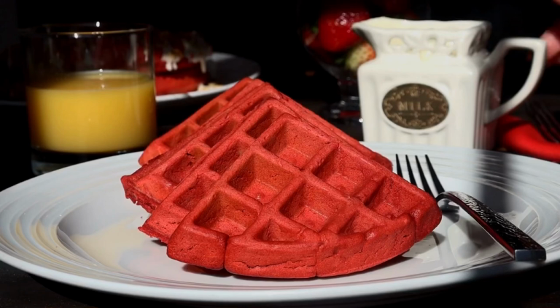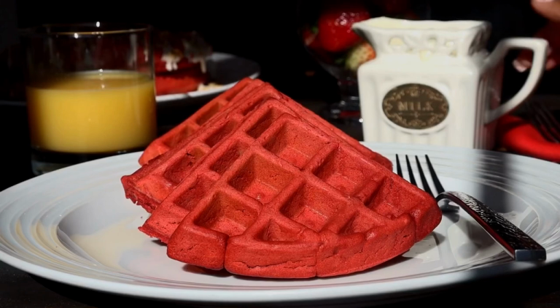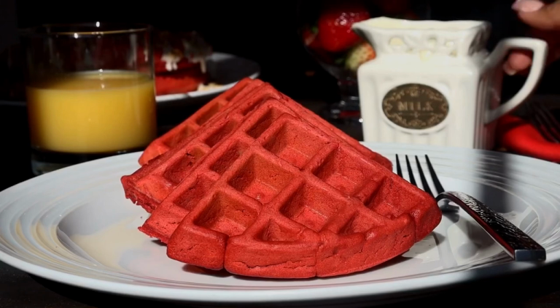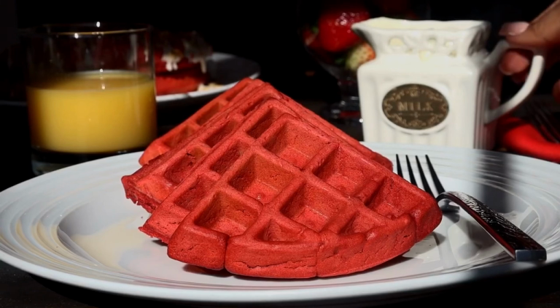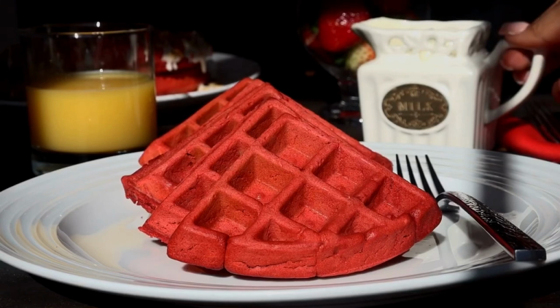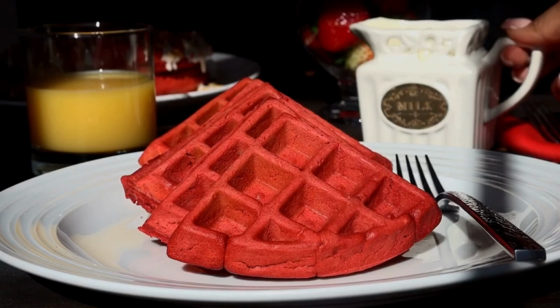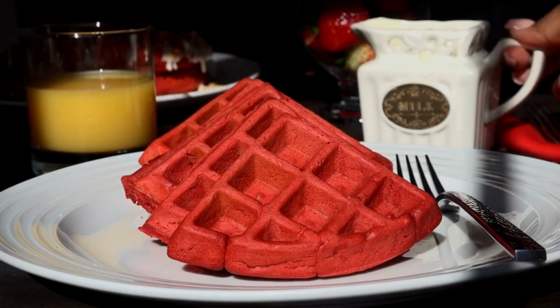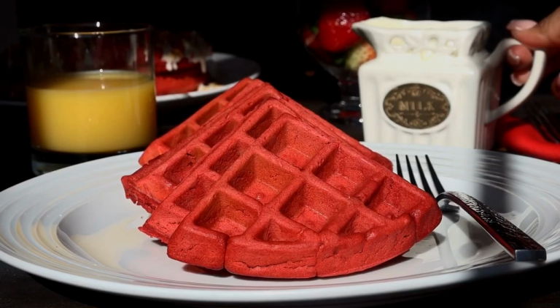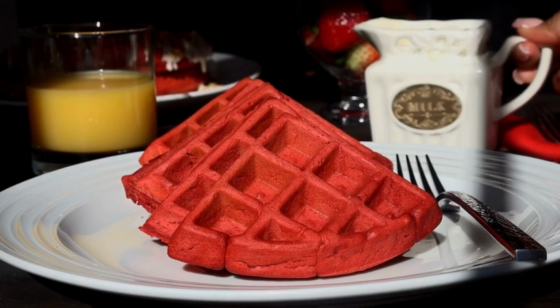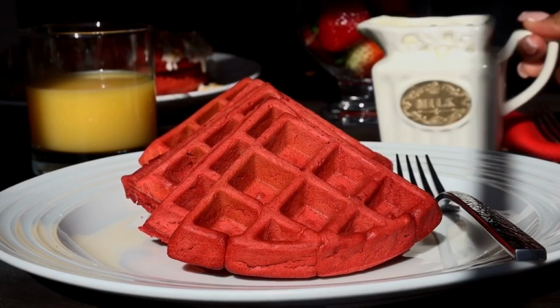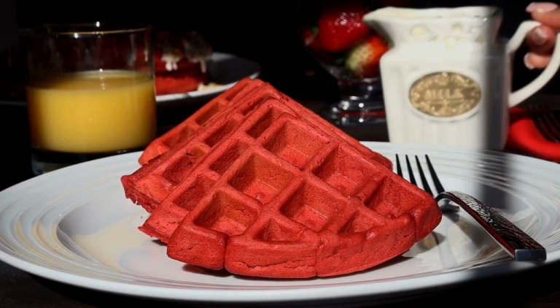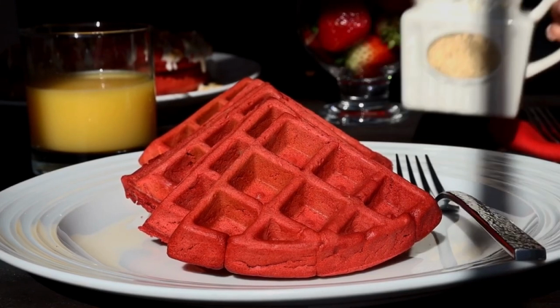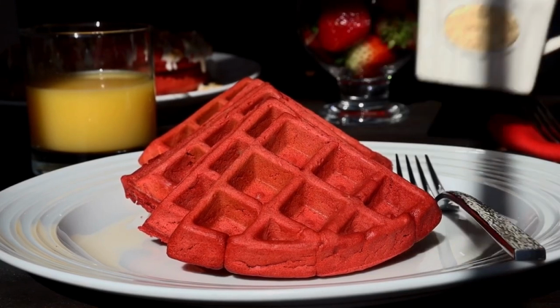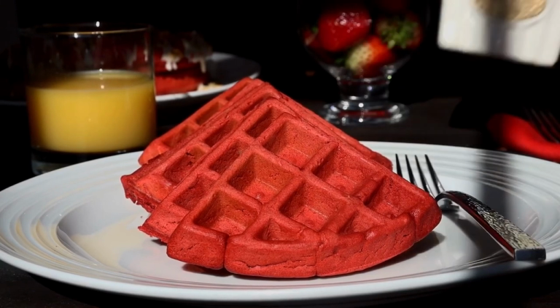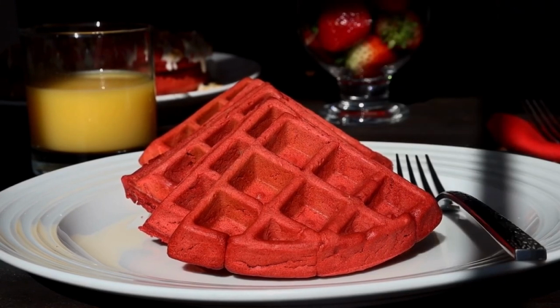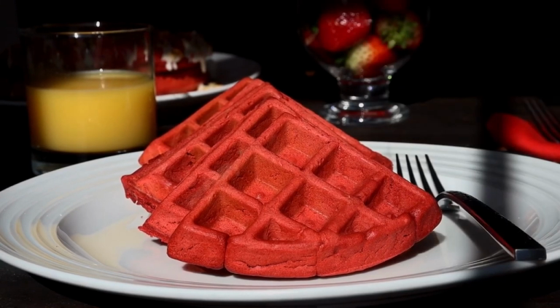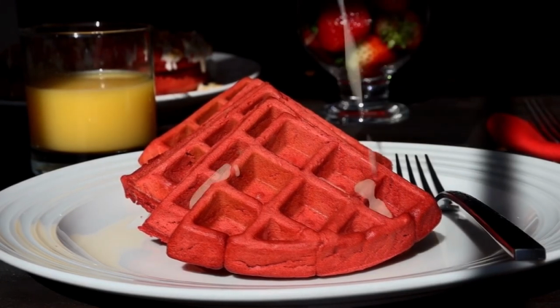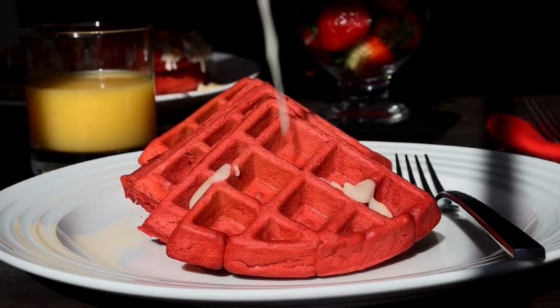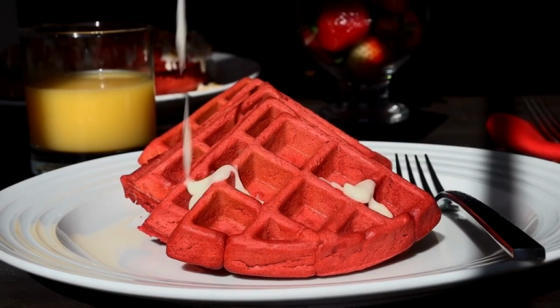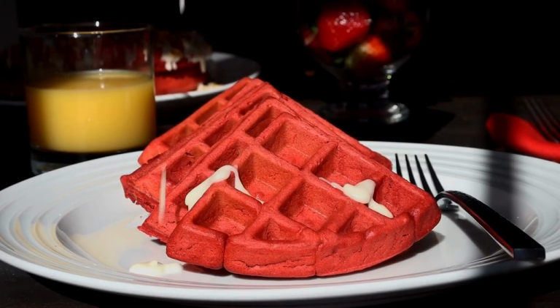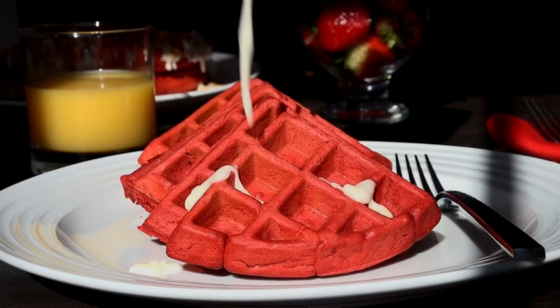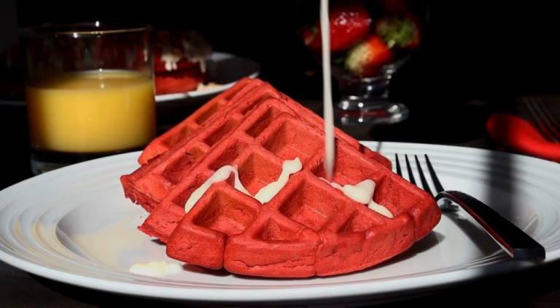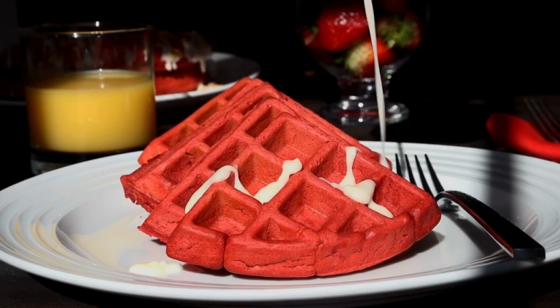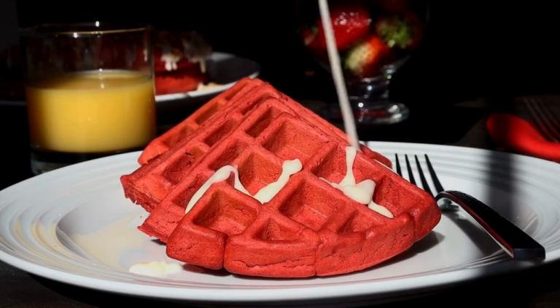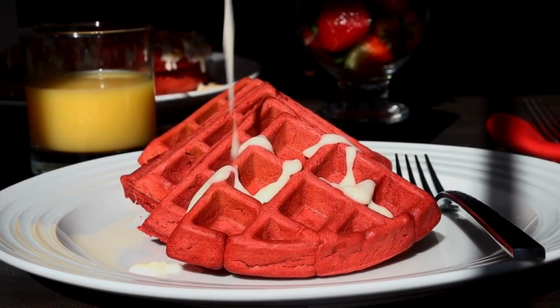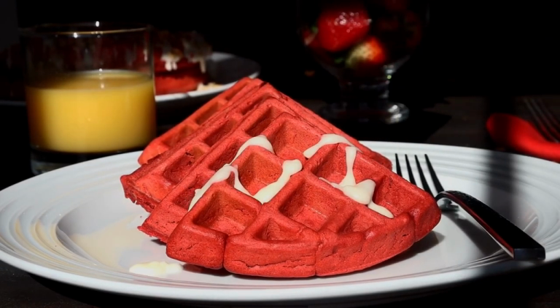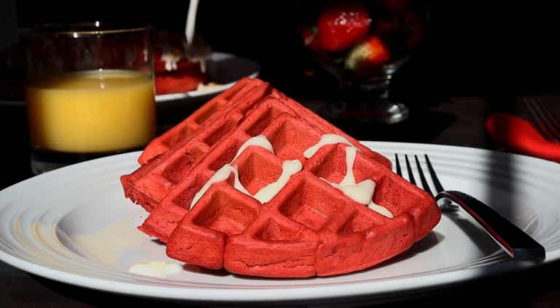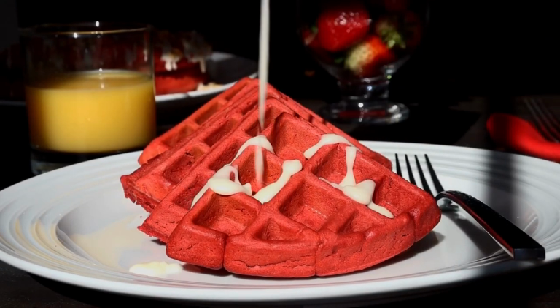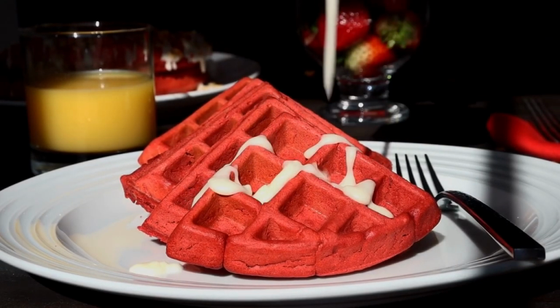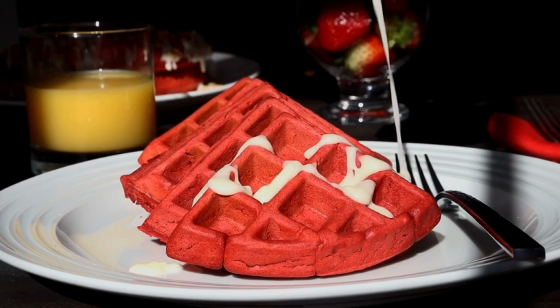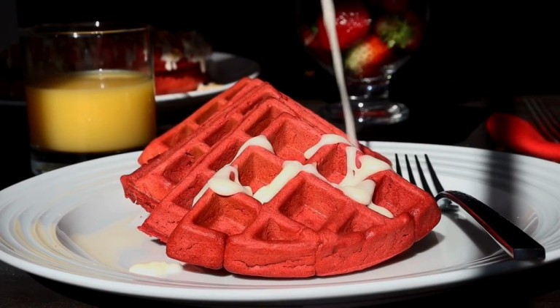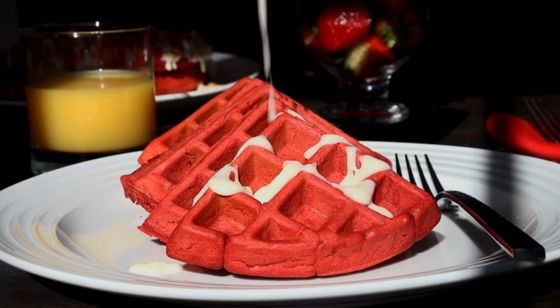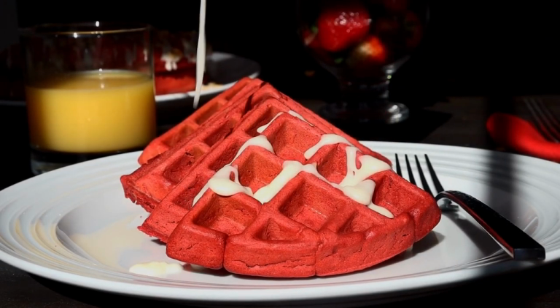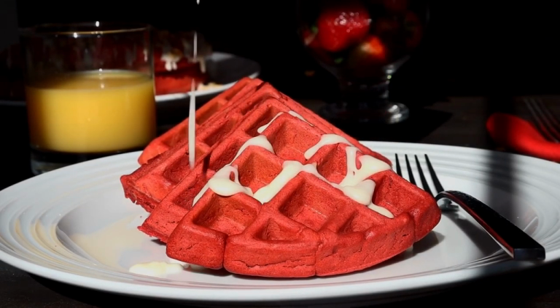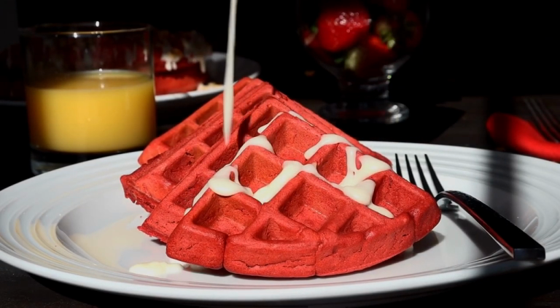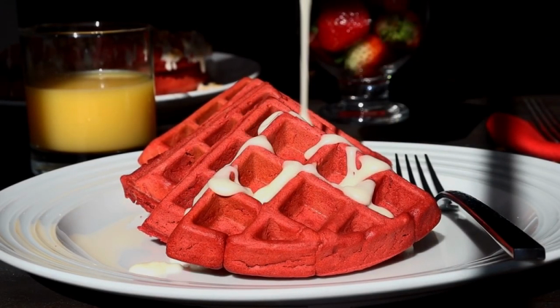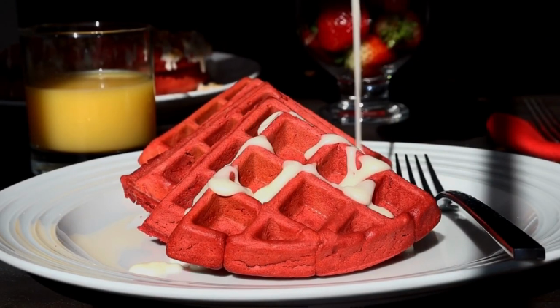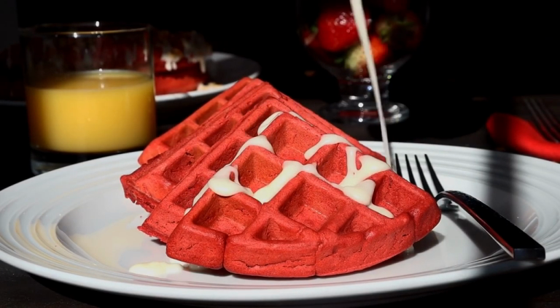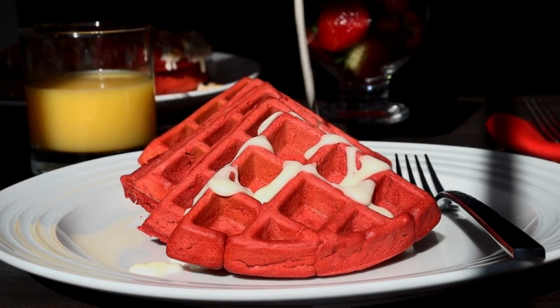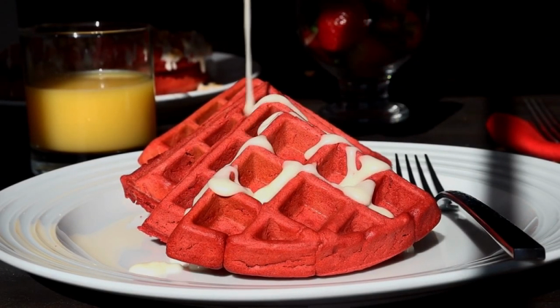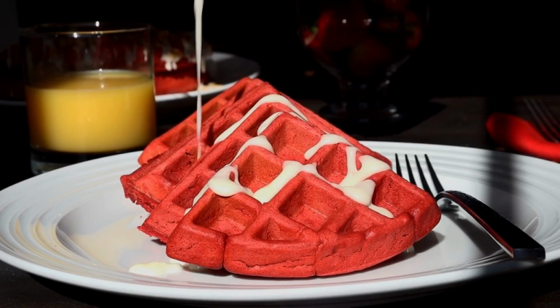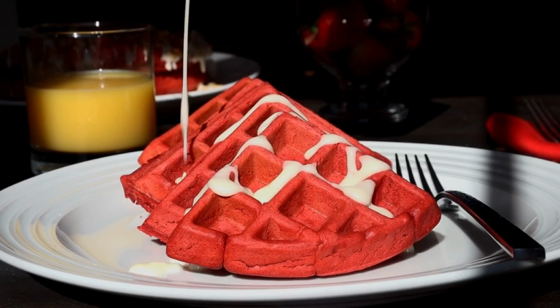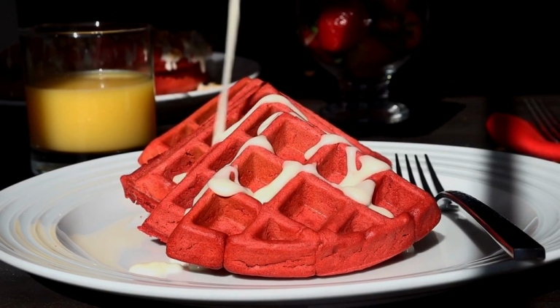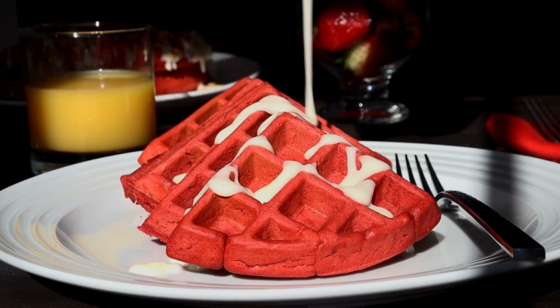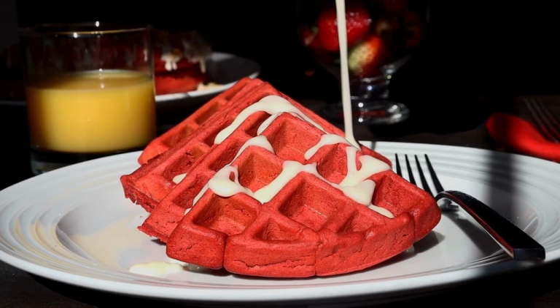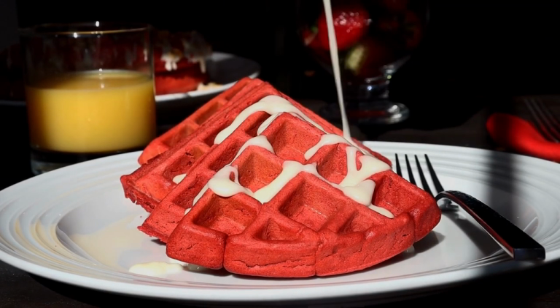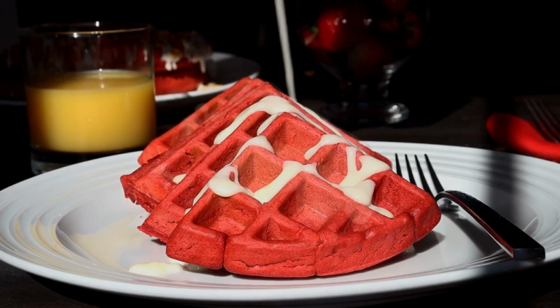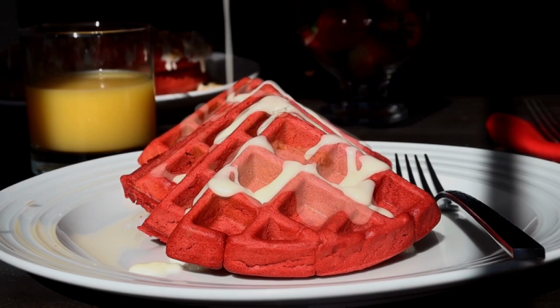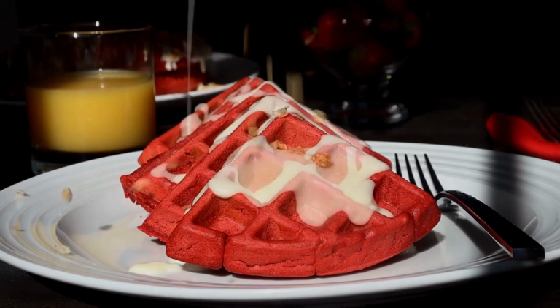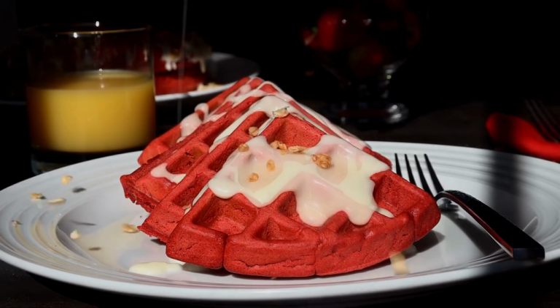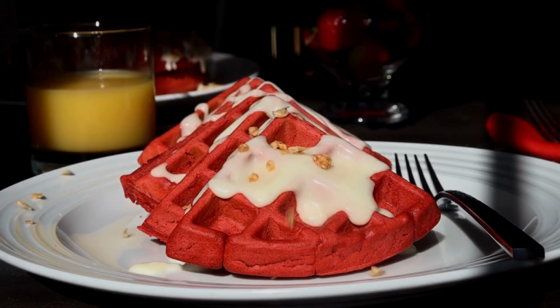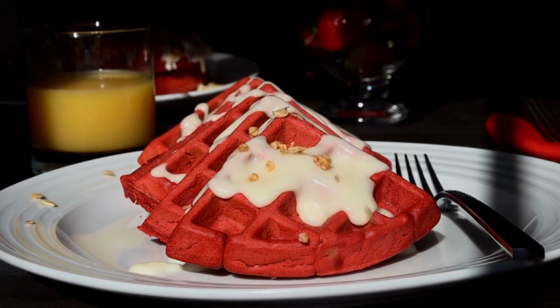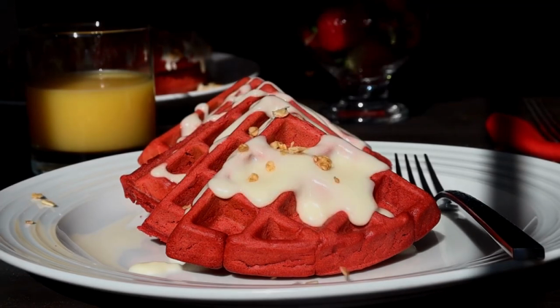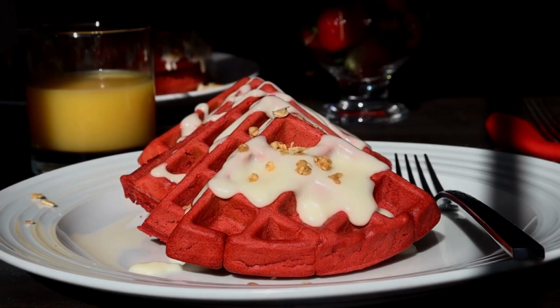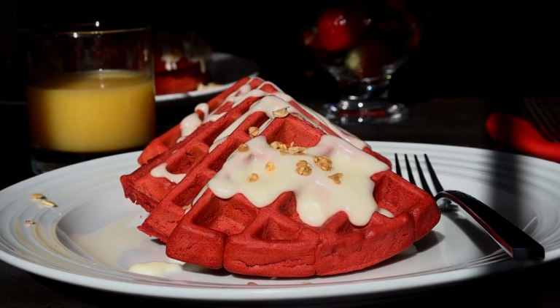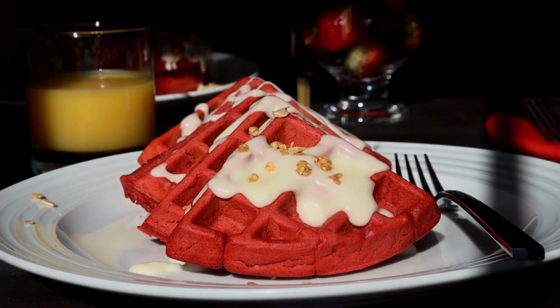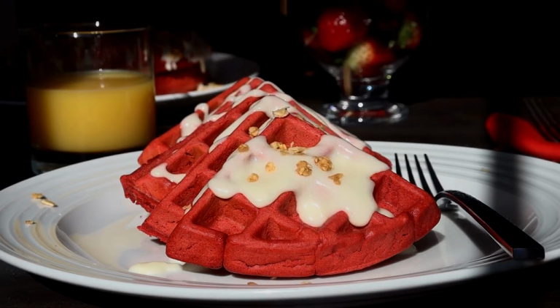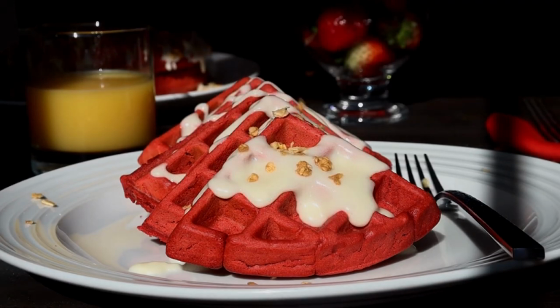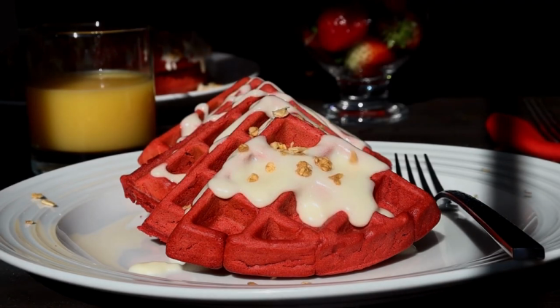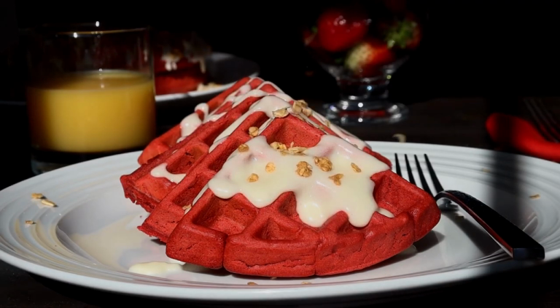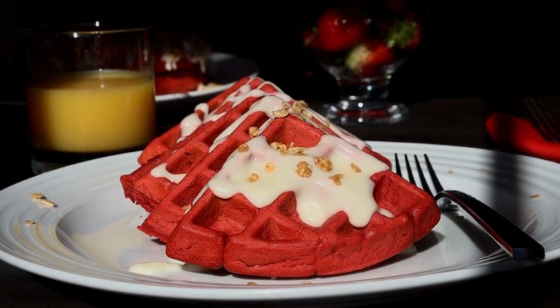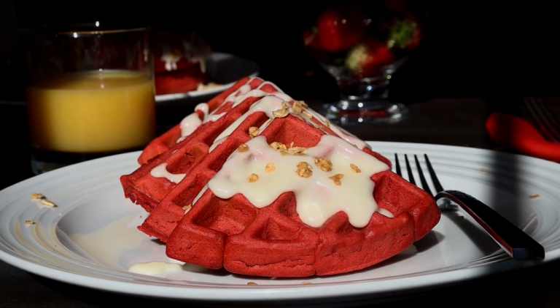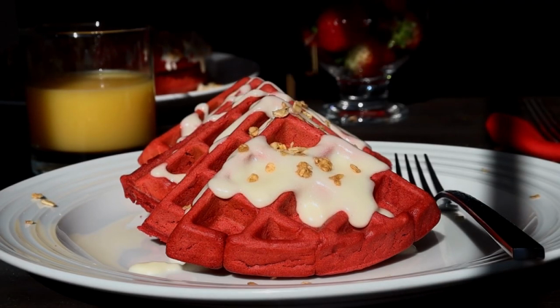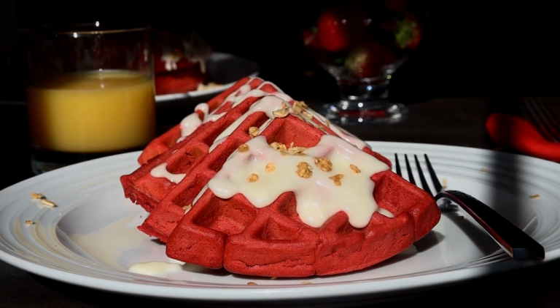Hi everyone and welcome to Chazza's Lifestyle. Today I'm going to show you how I make these homemade fluffy red velvet waffles. Stay tuned.